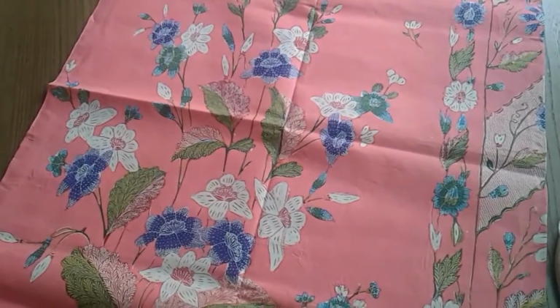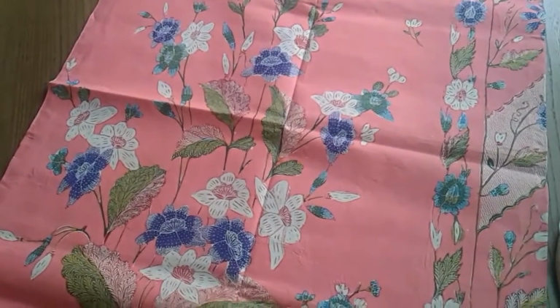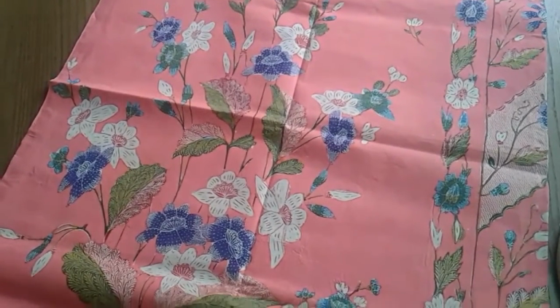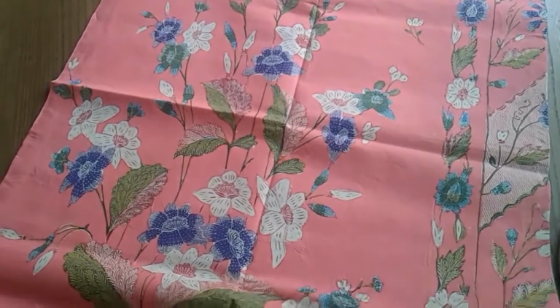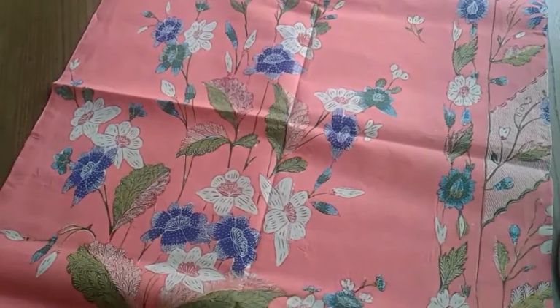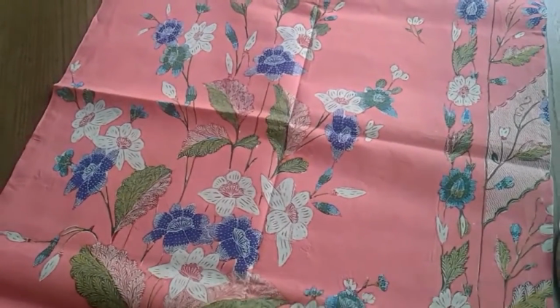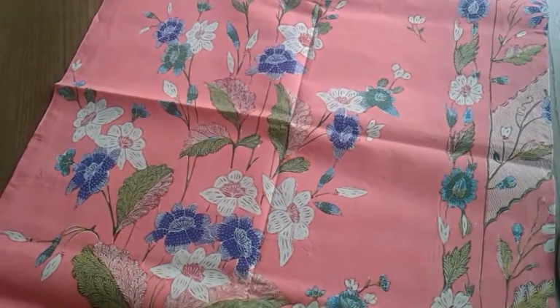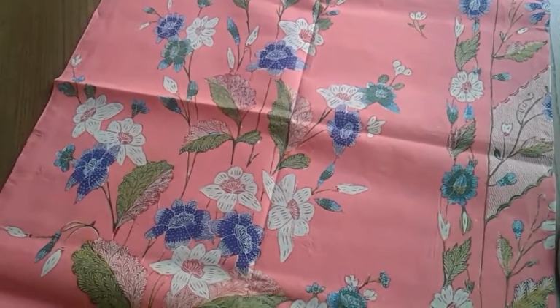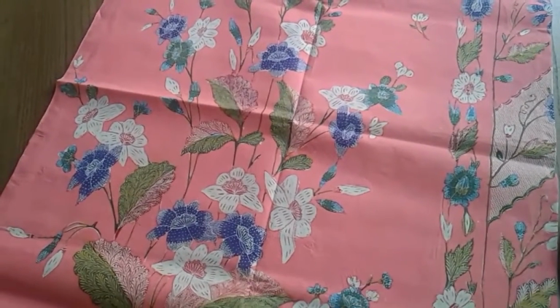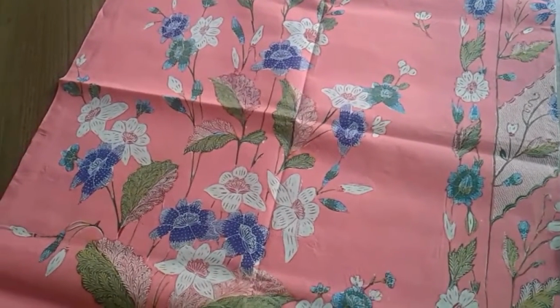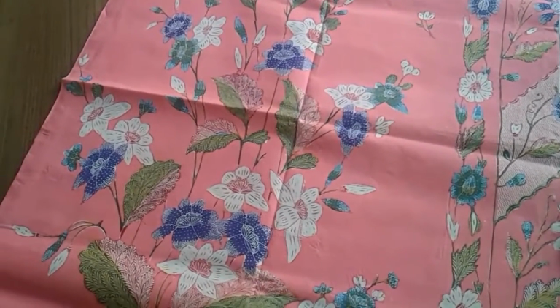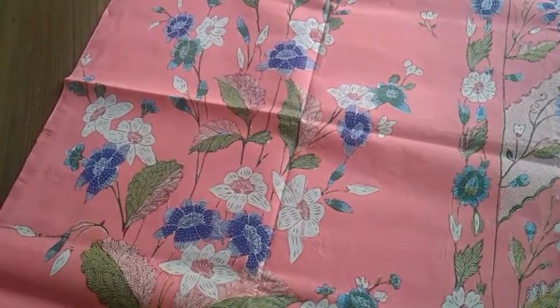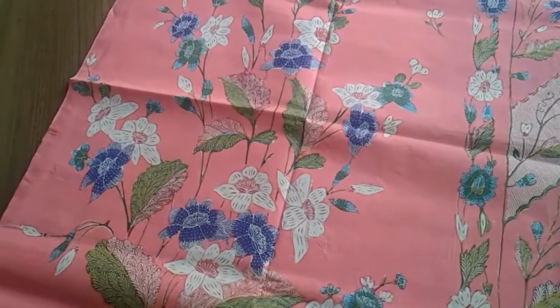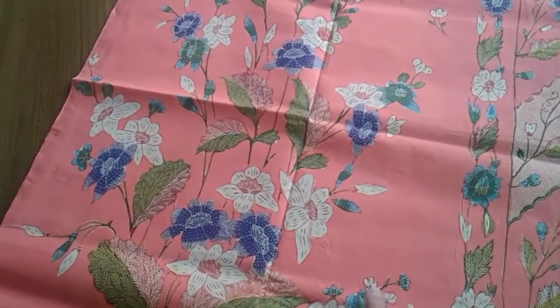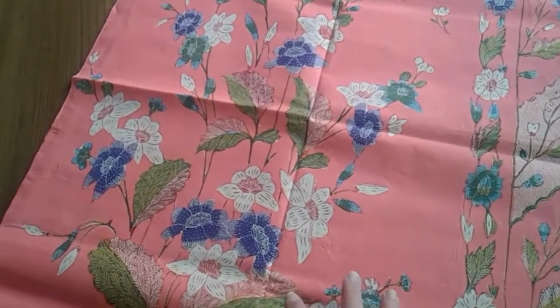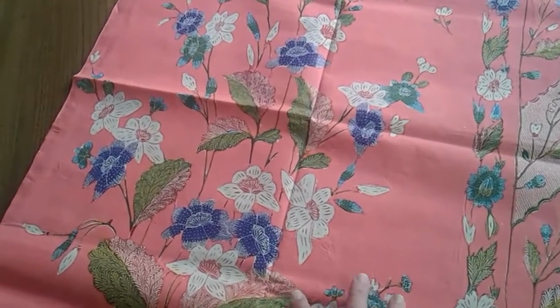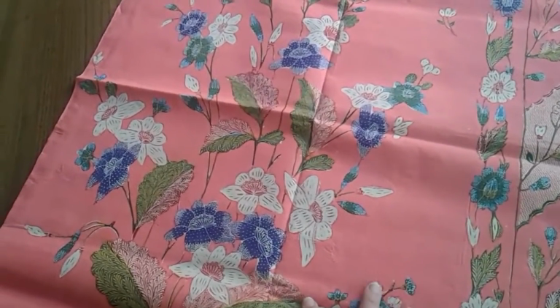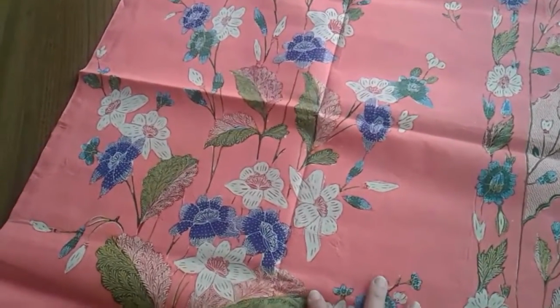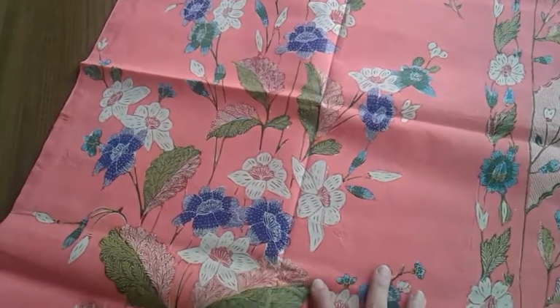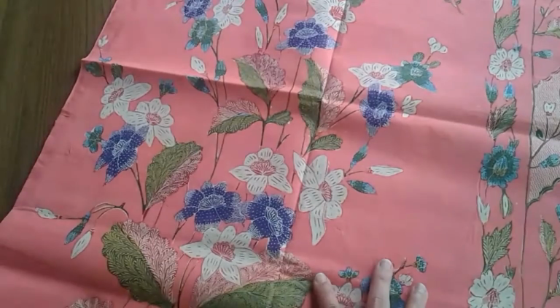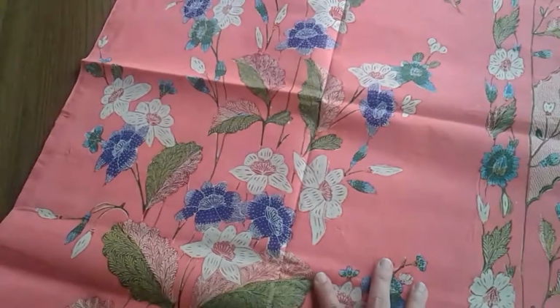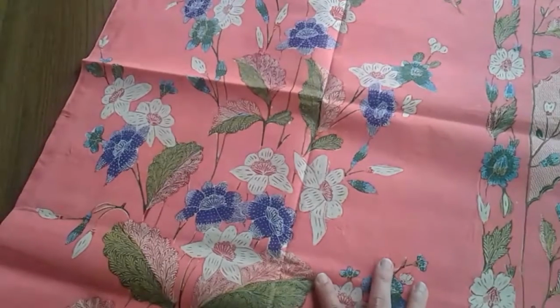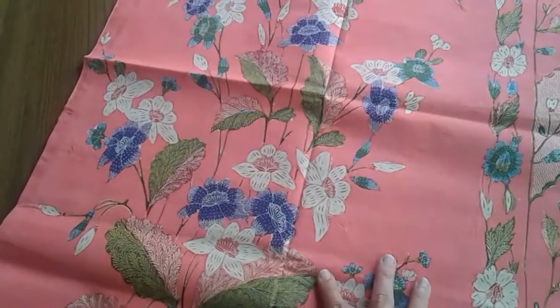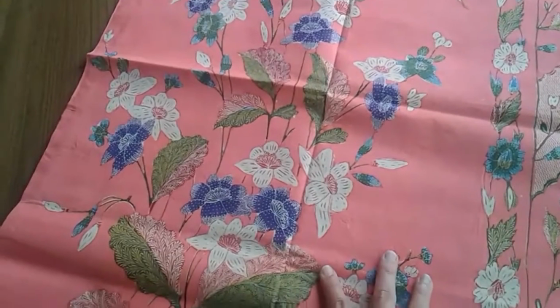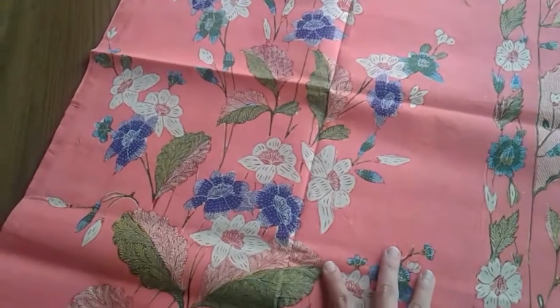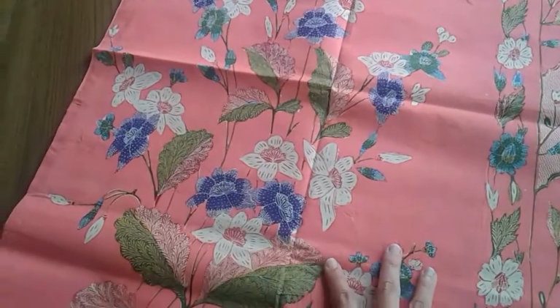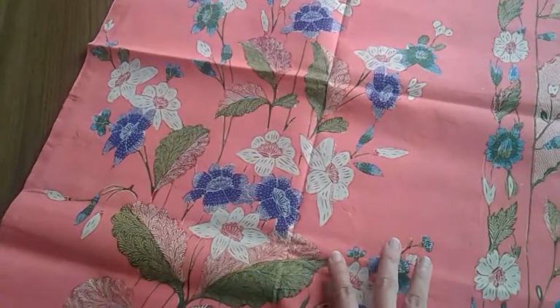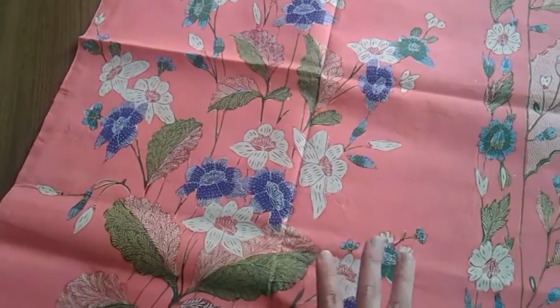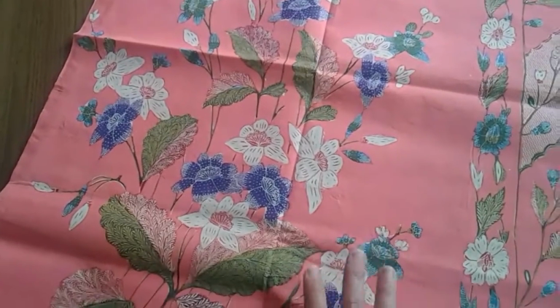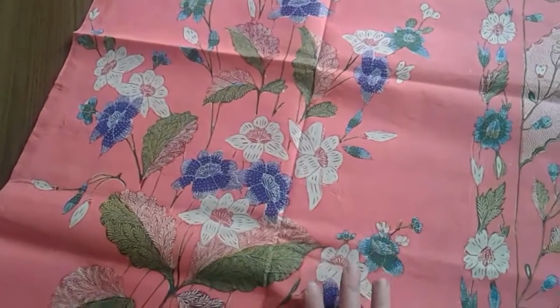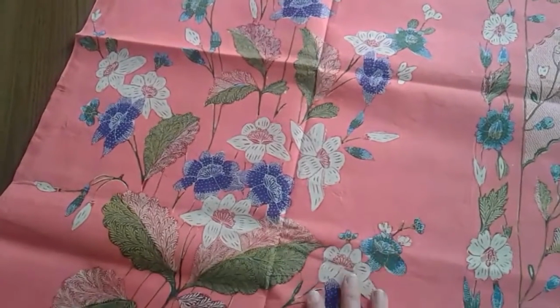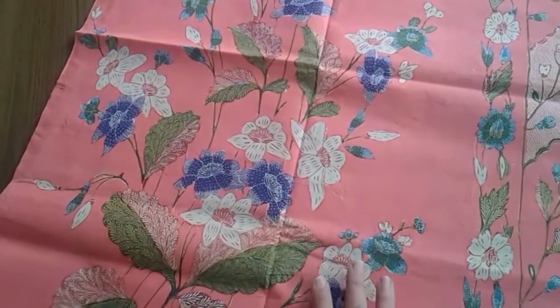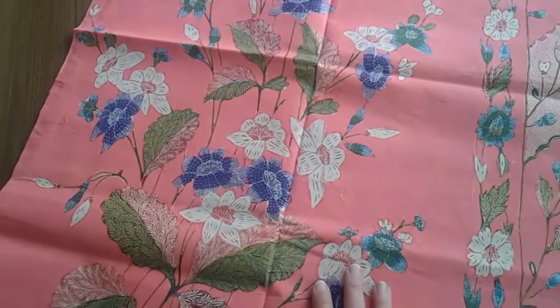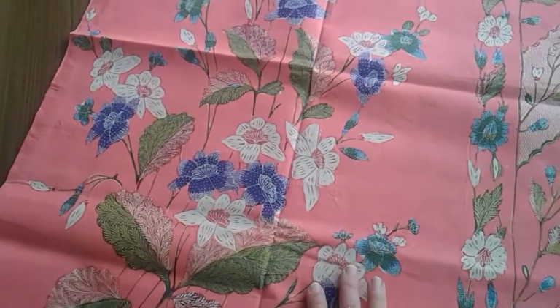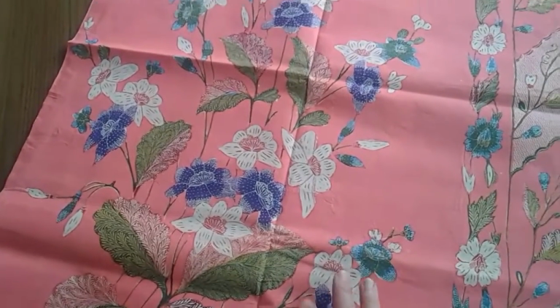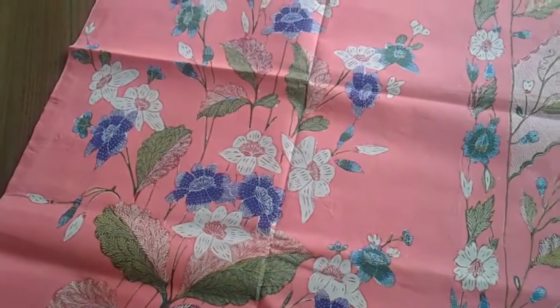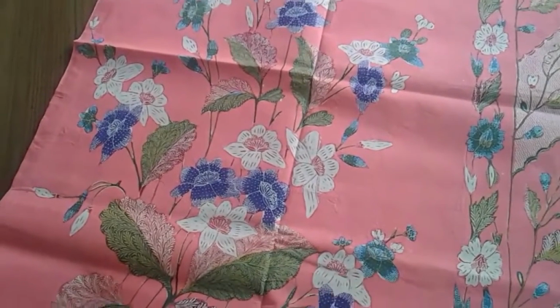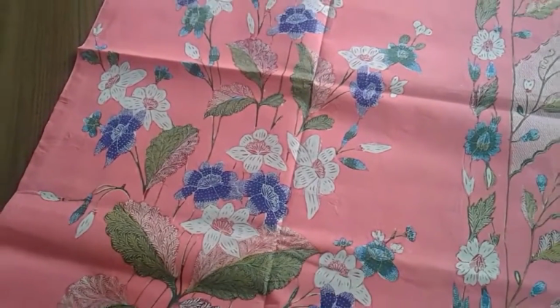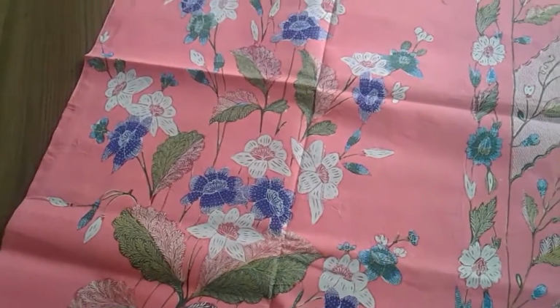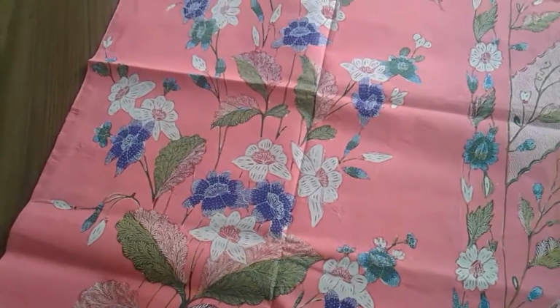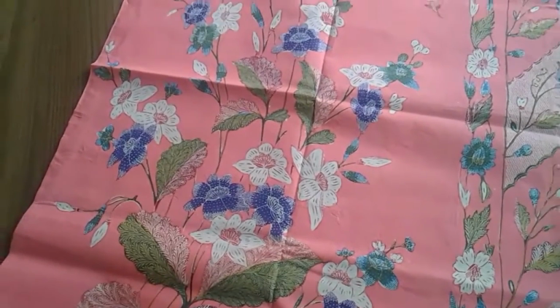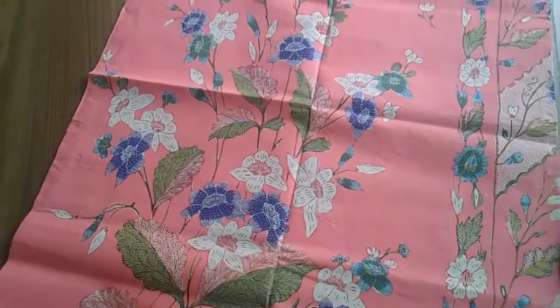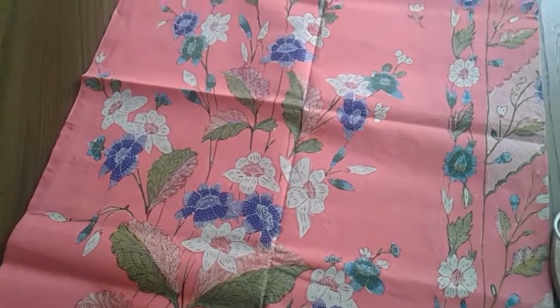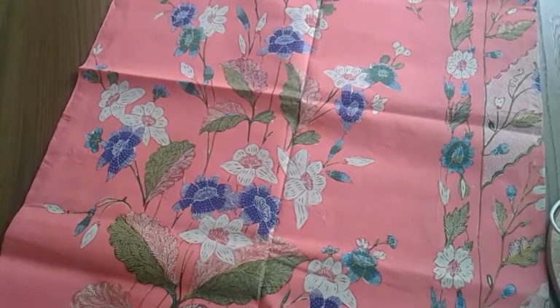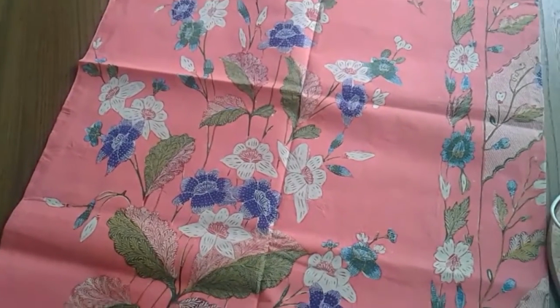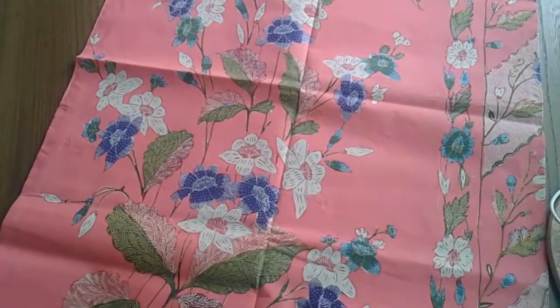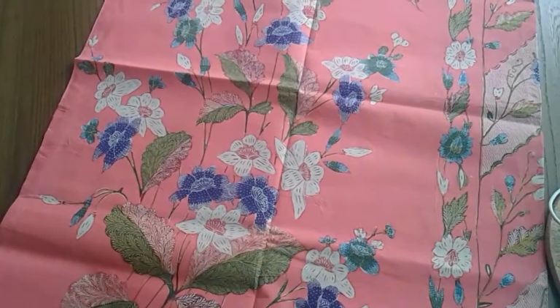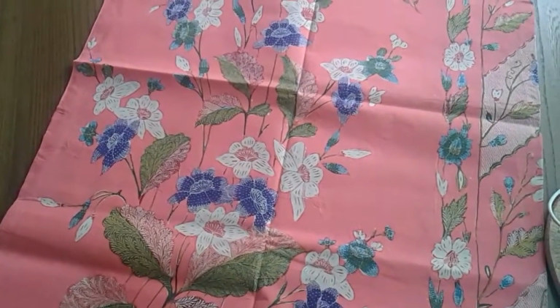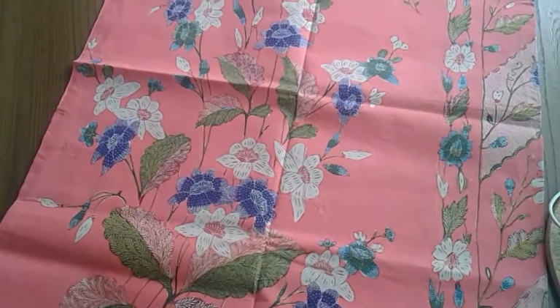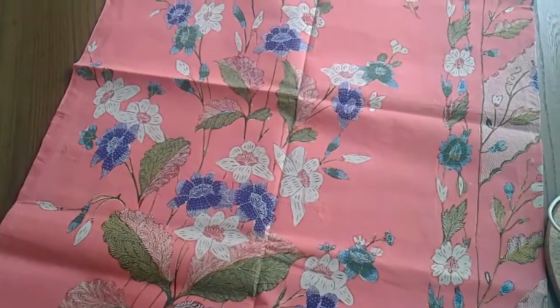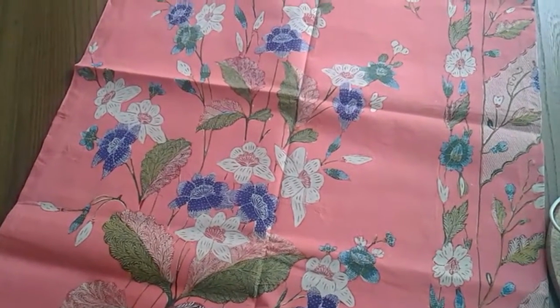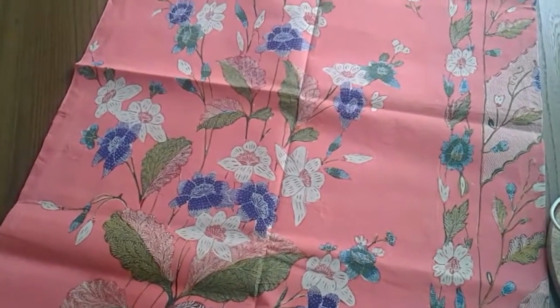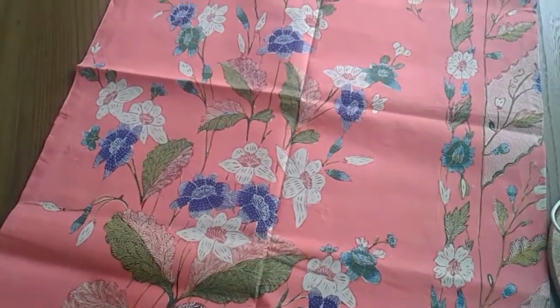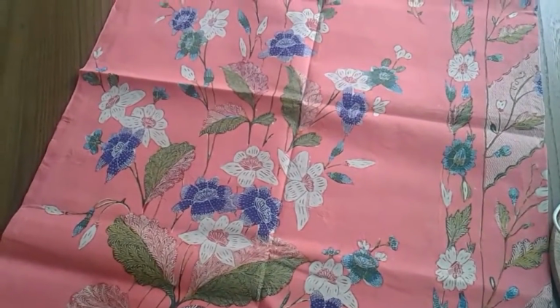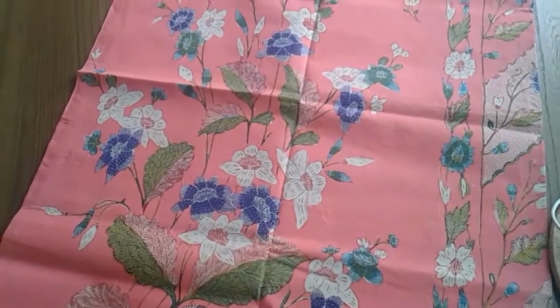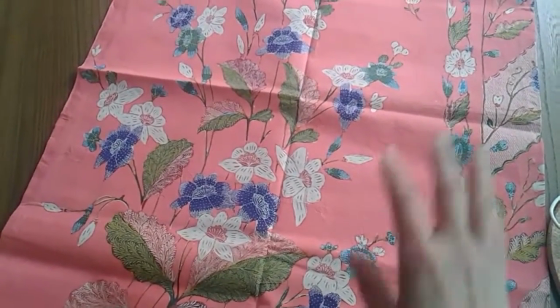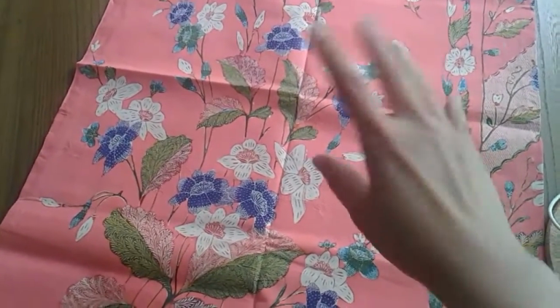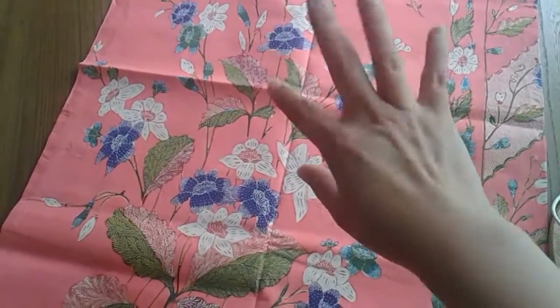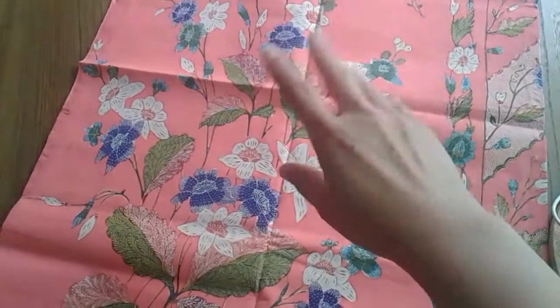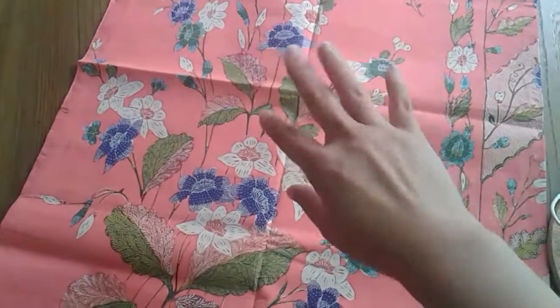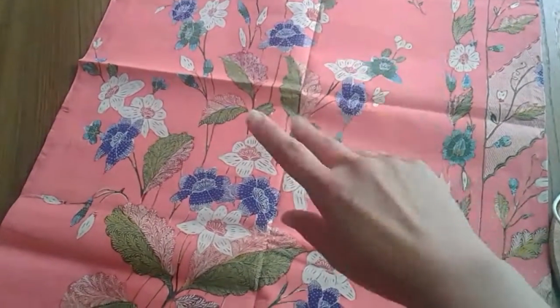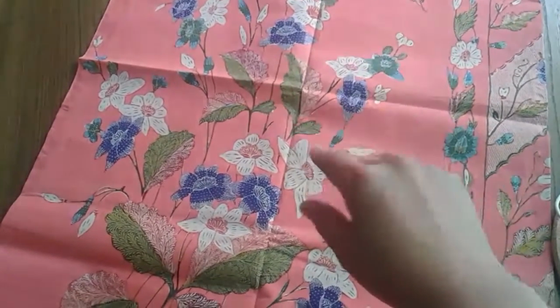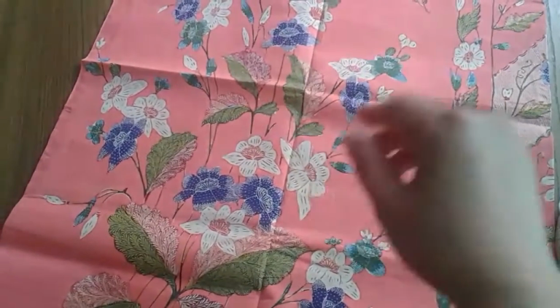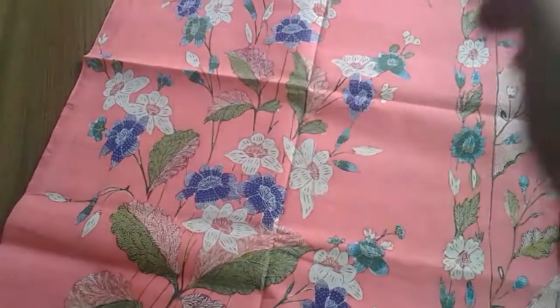One lucky gentleman in Australia is now the owner of this particular piece. I'll talk to you later — bye!